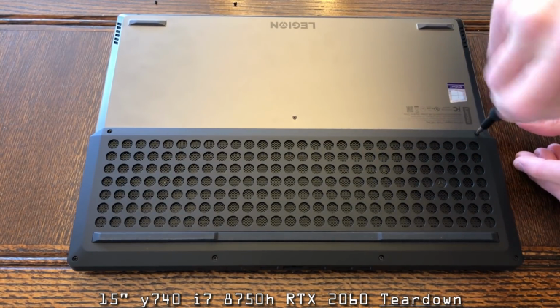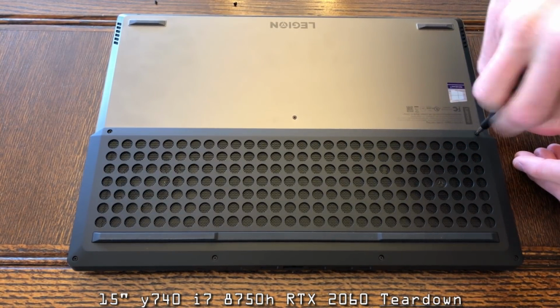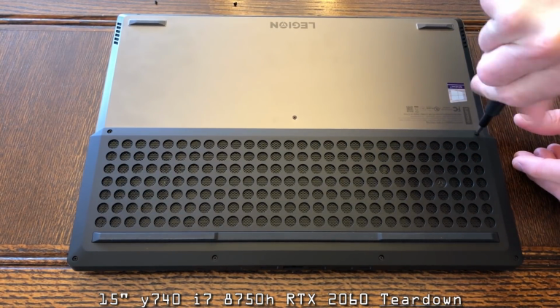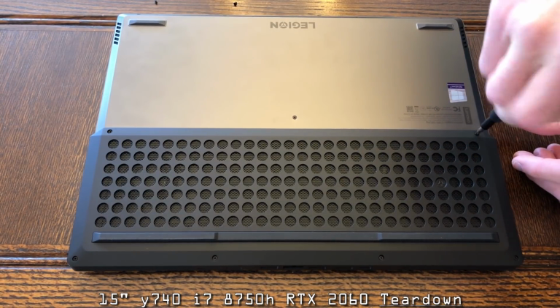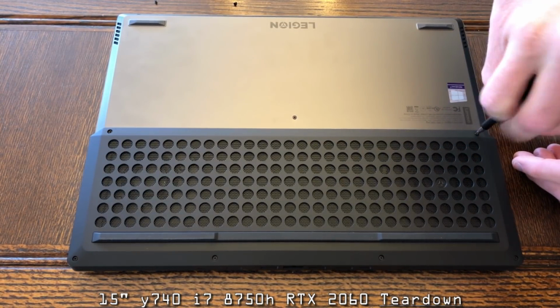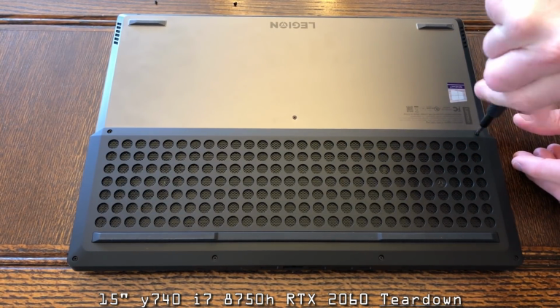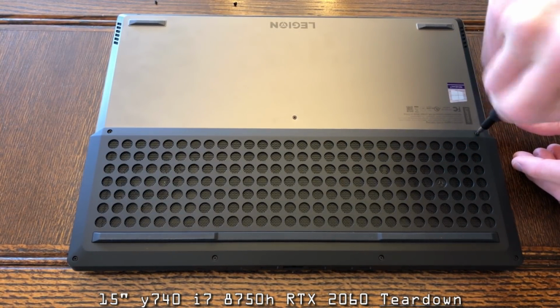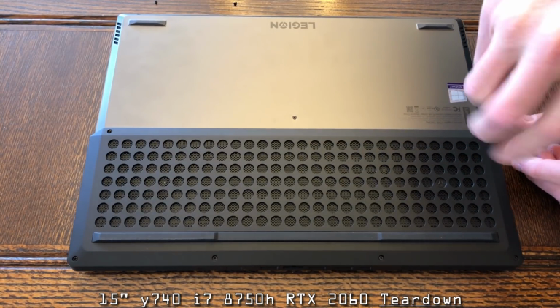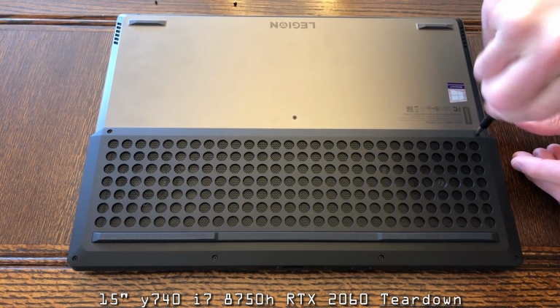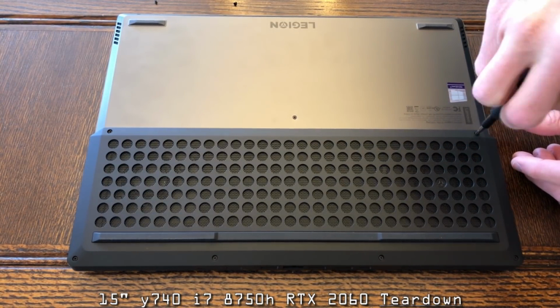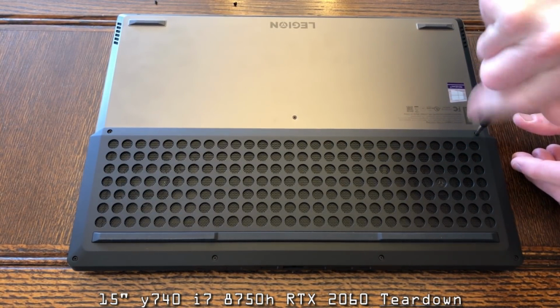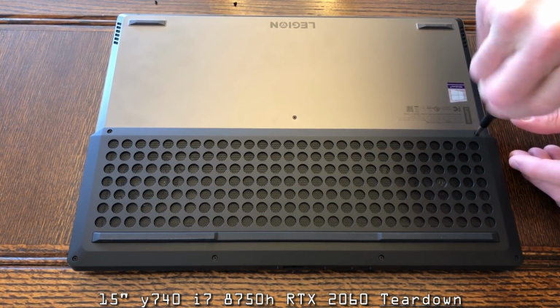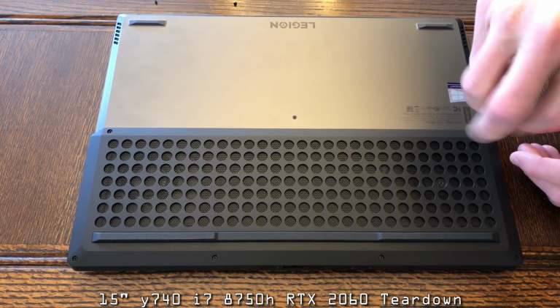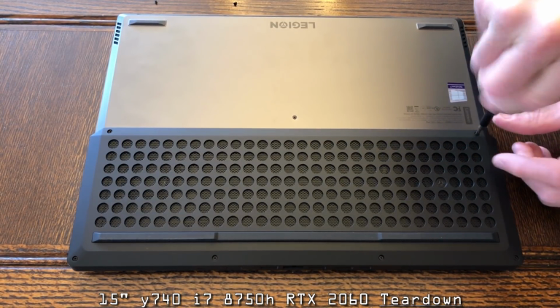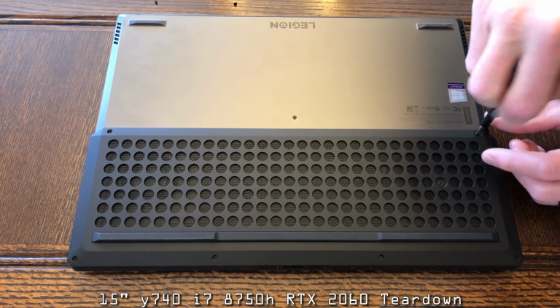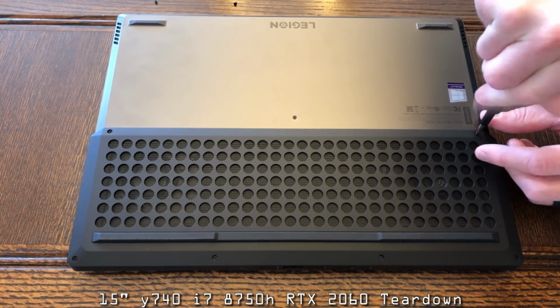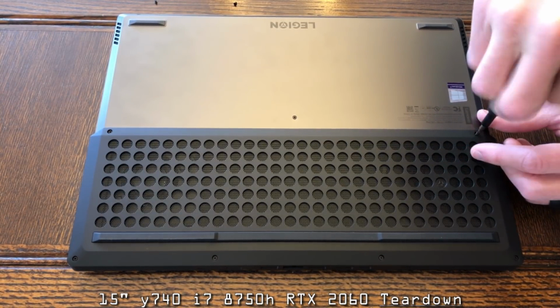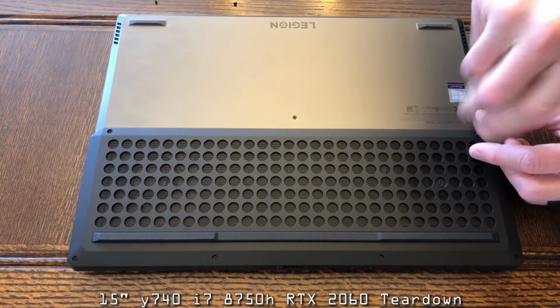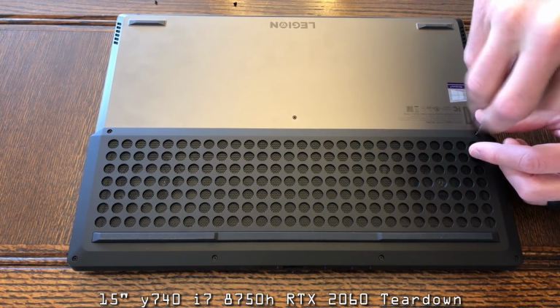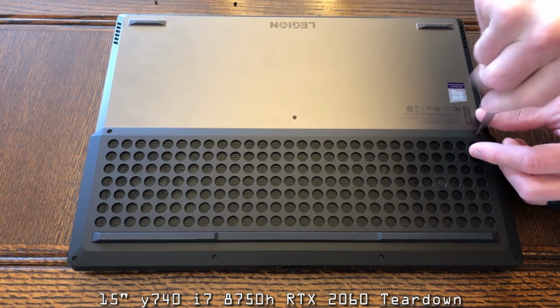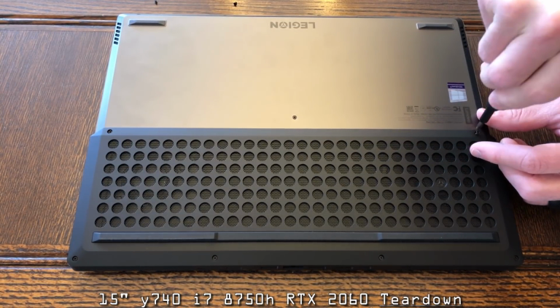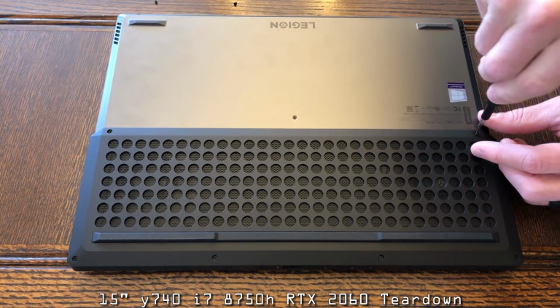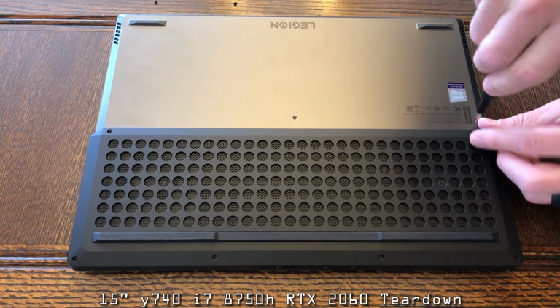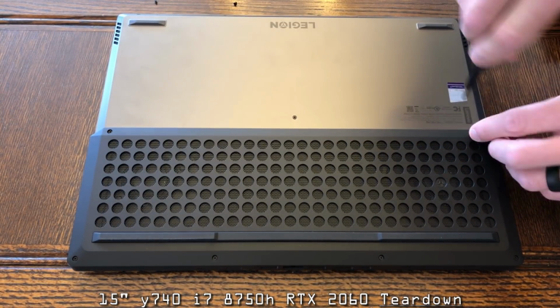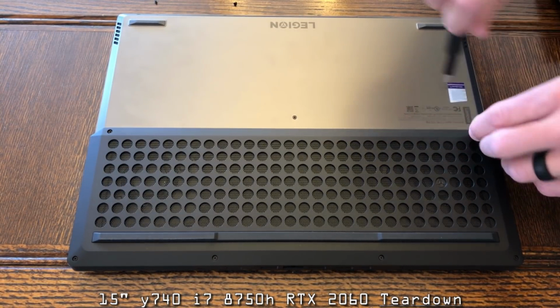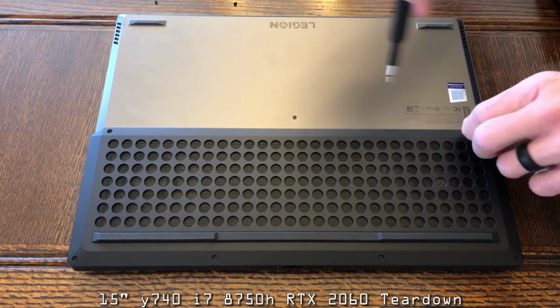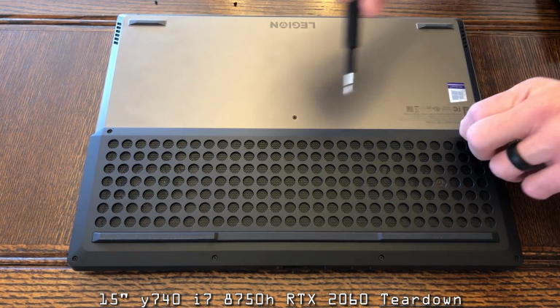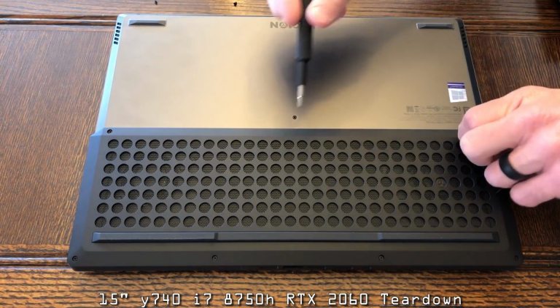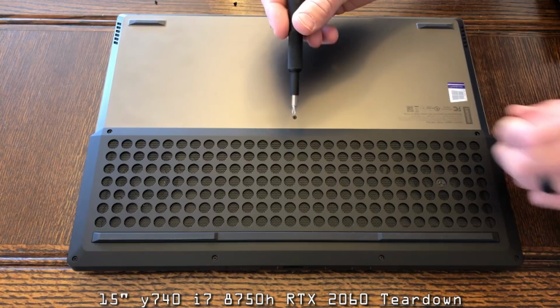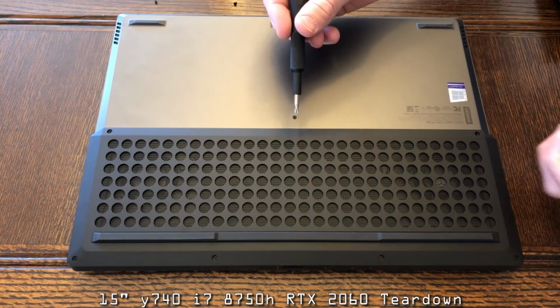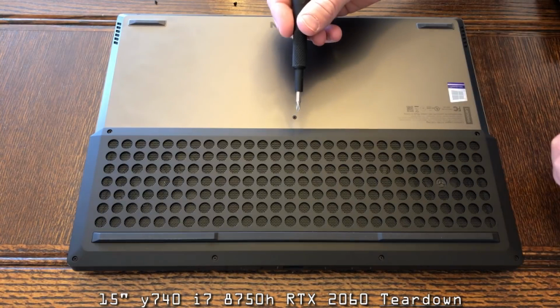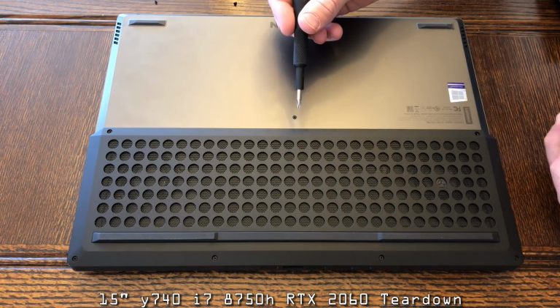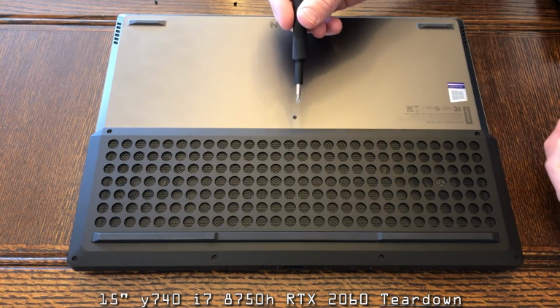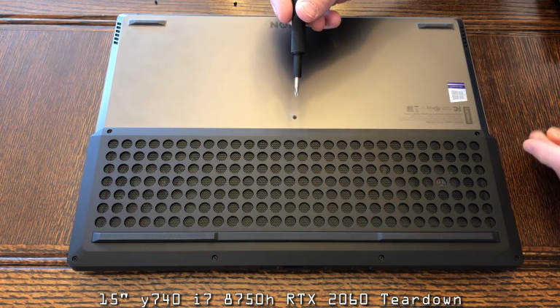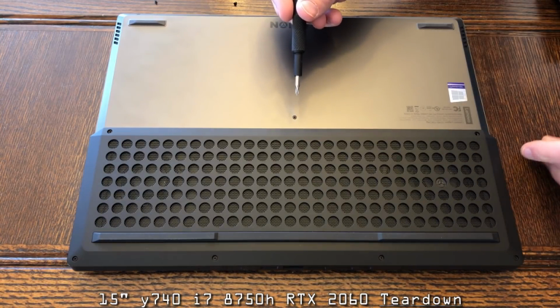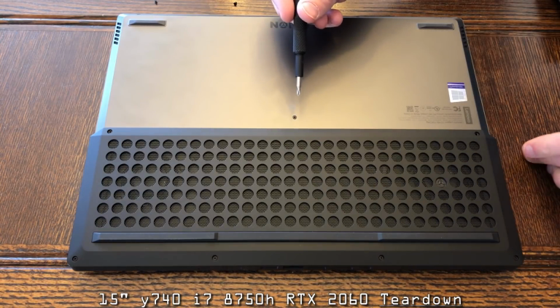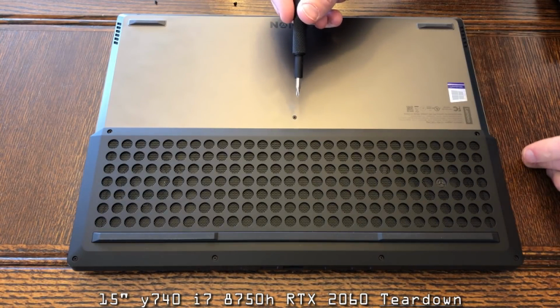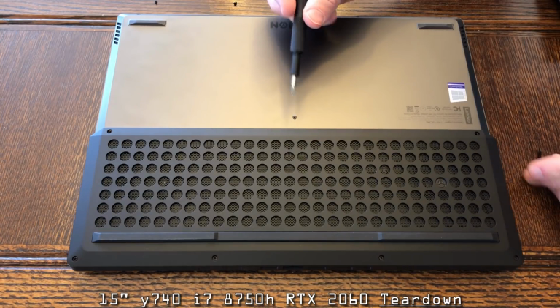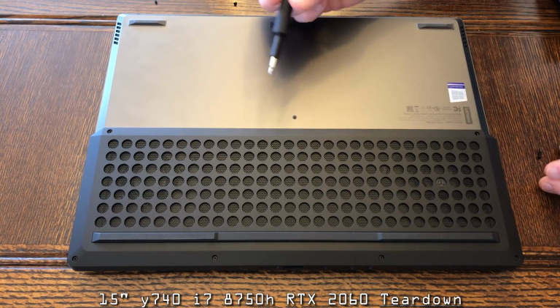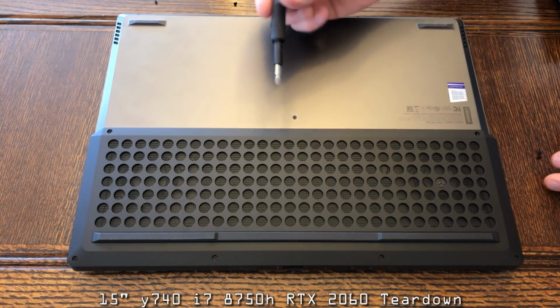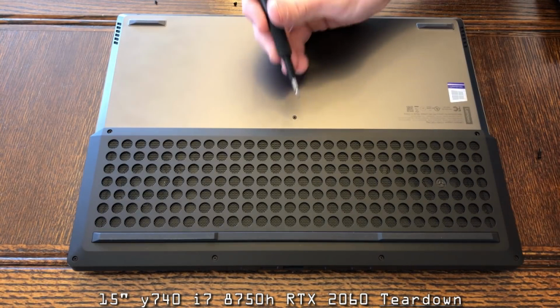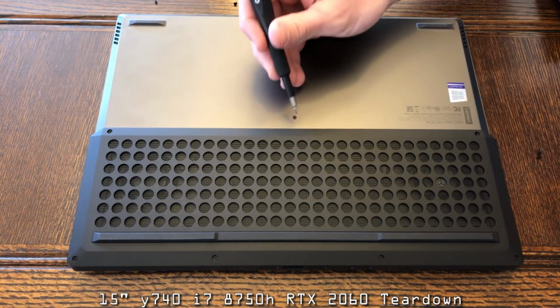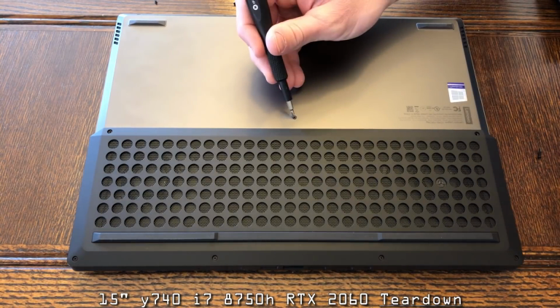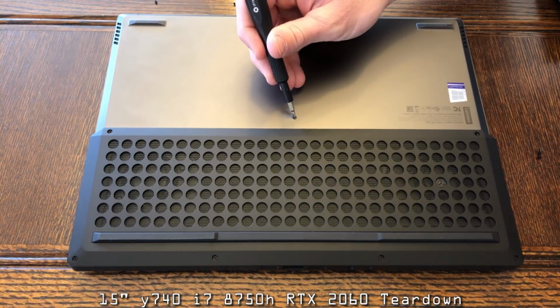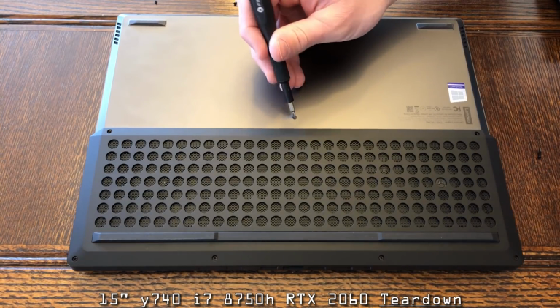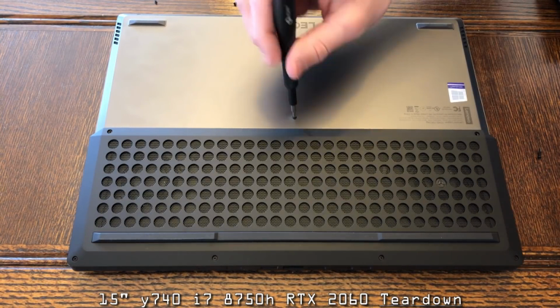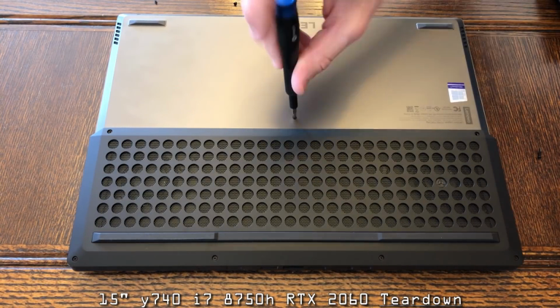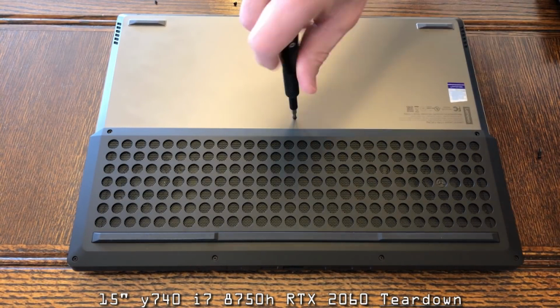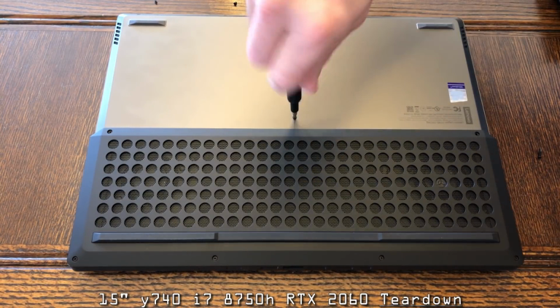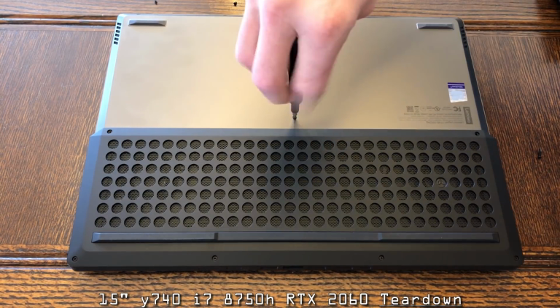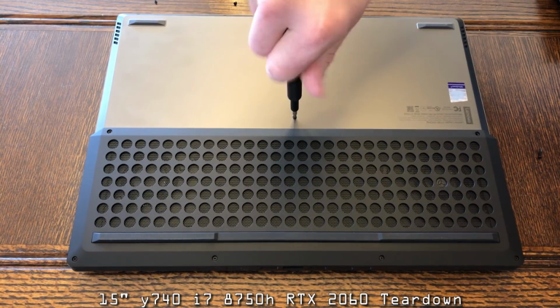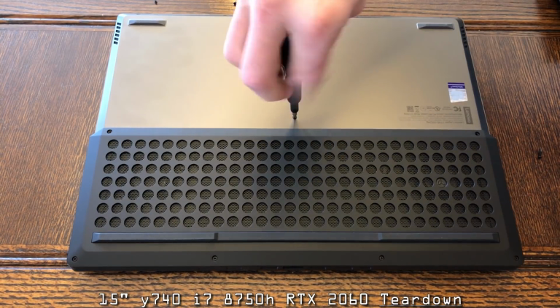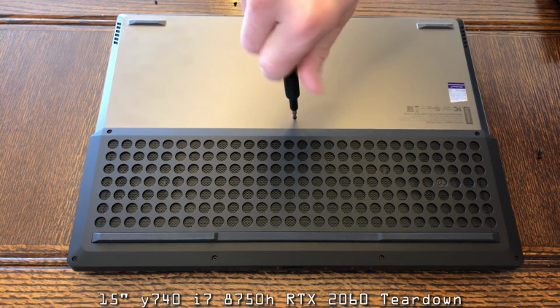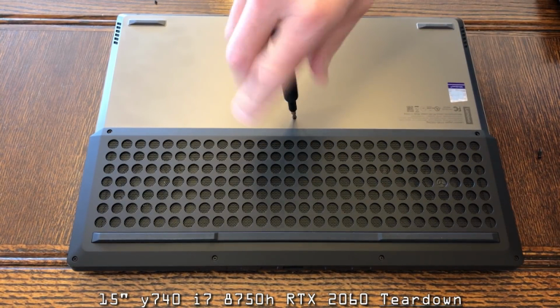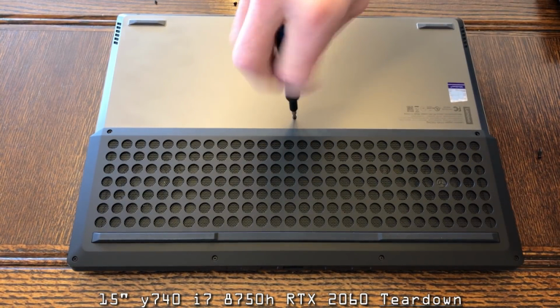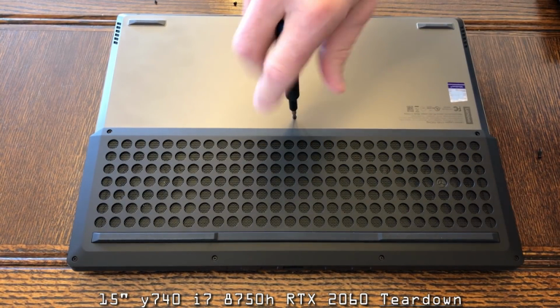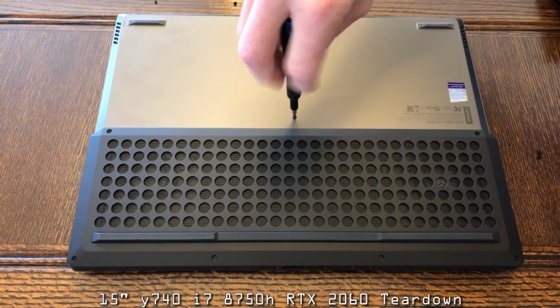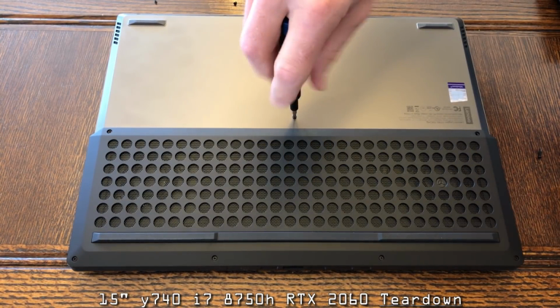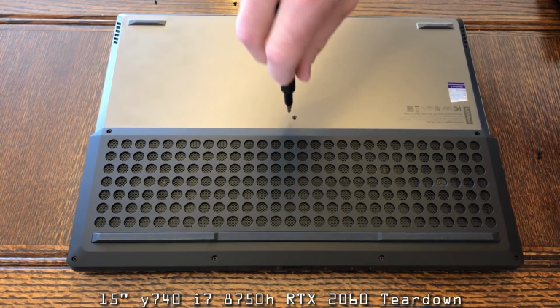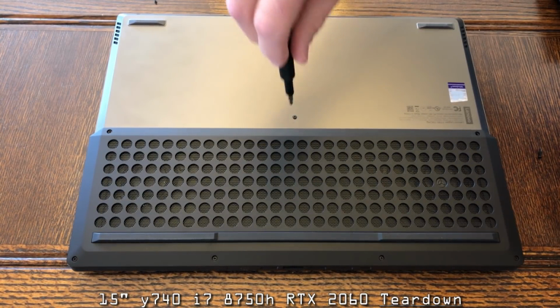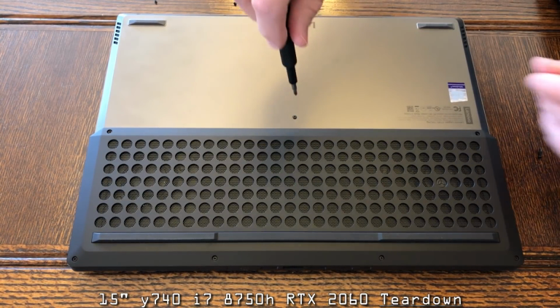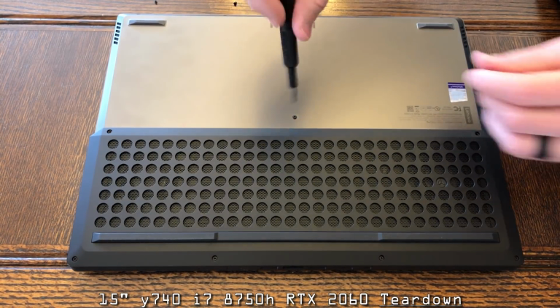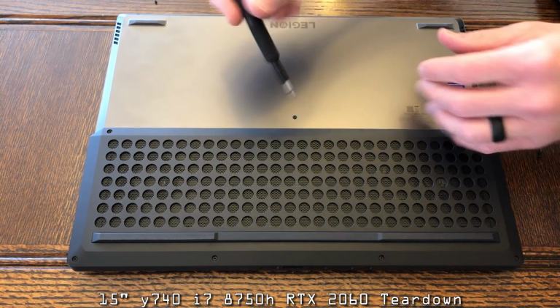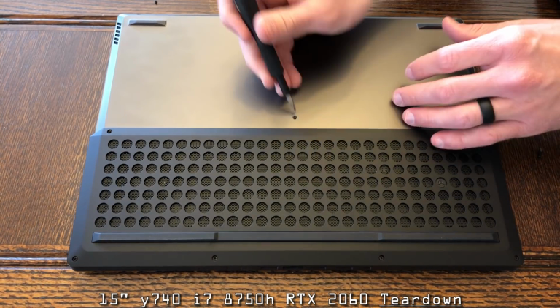If you want to see those results, go ahead and skip to the end of the video. If you want to see how this is torn down, then just stay put and watch.